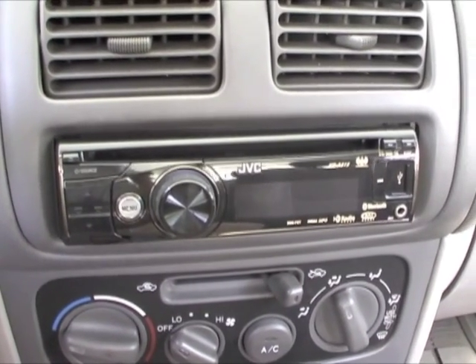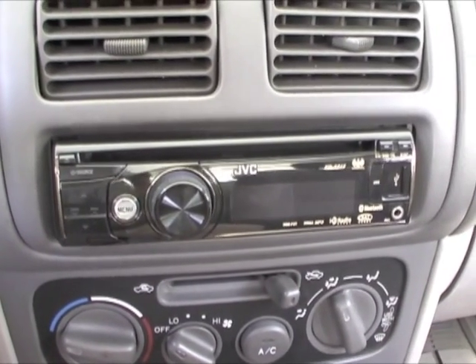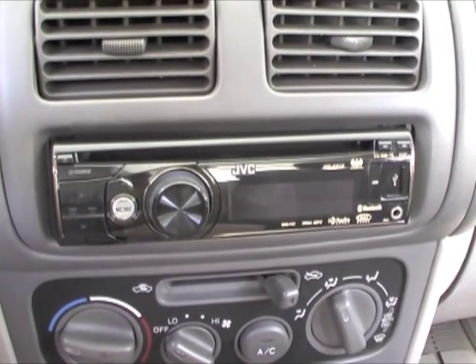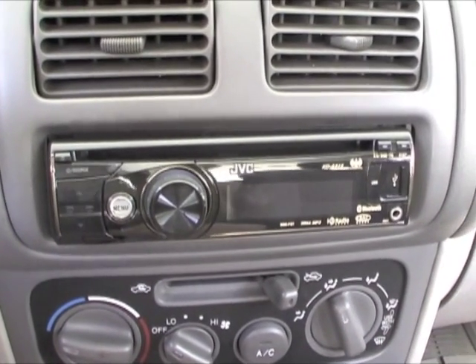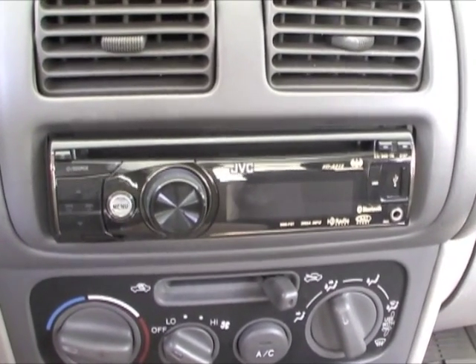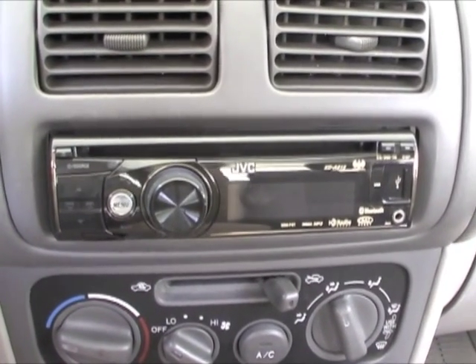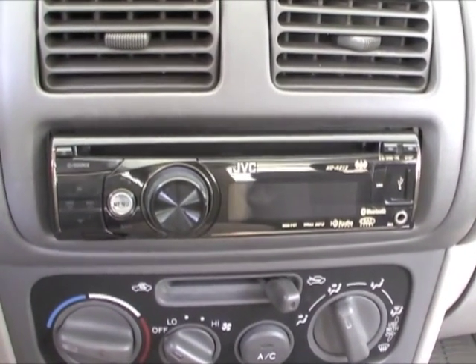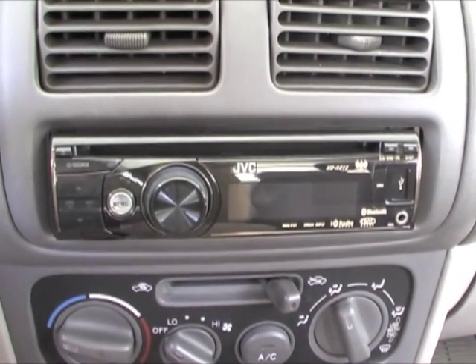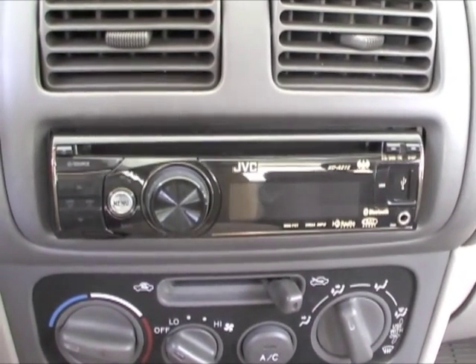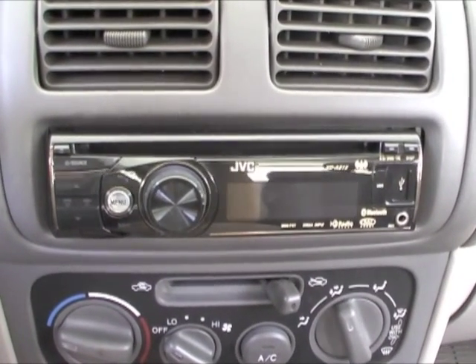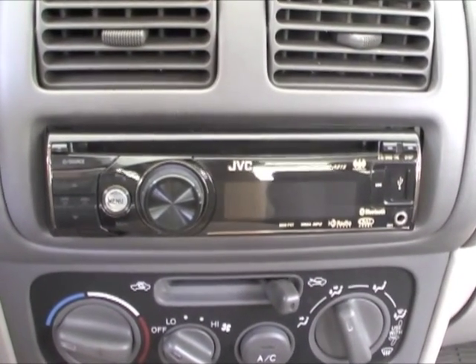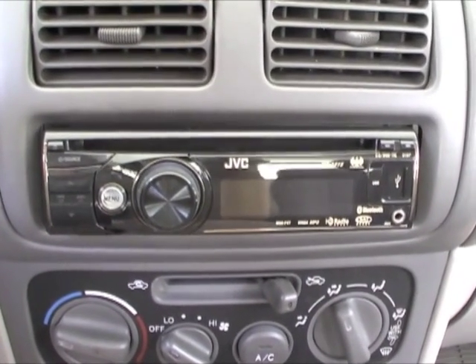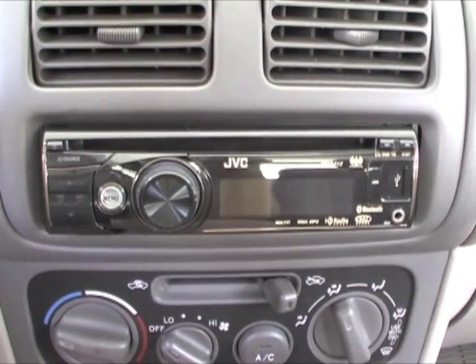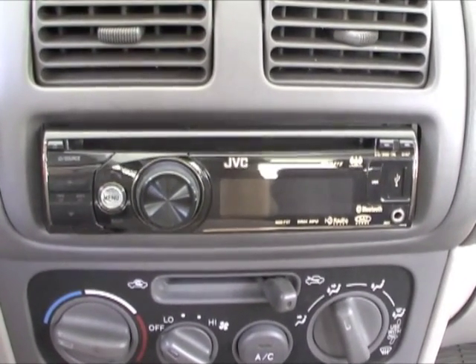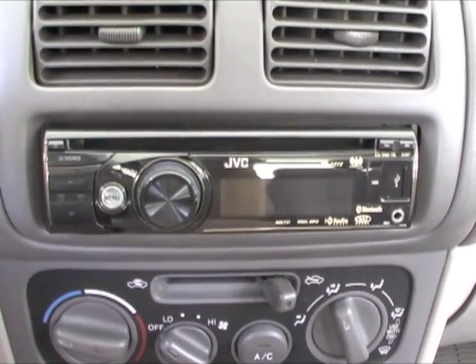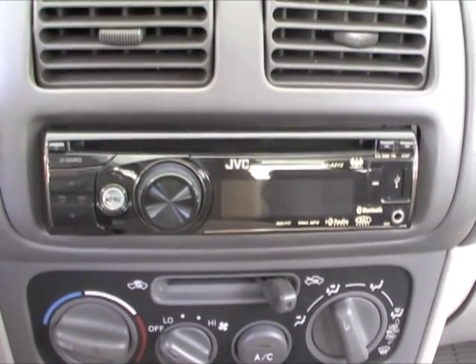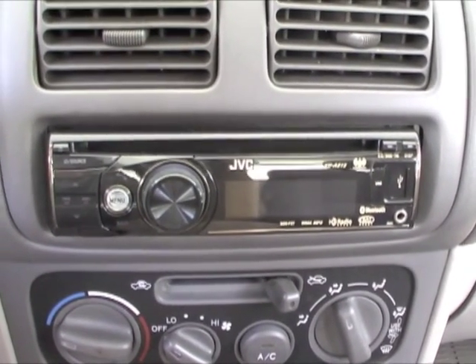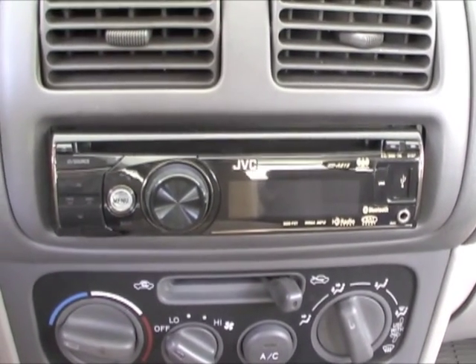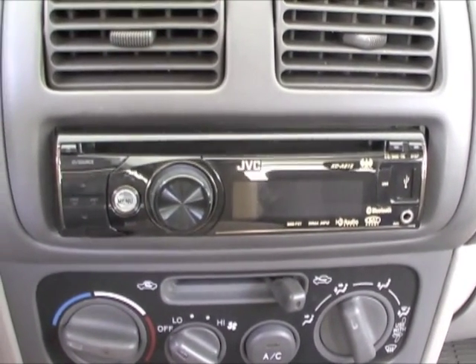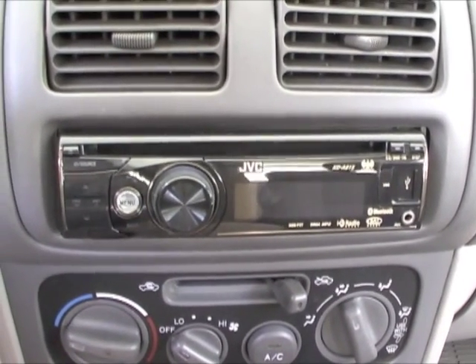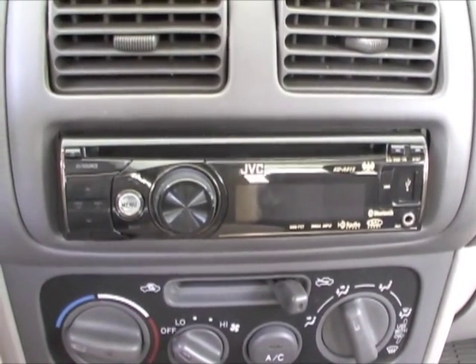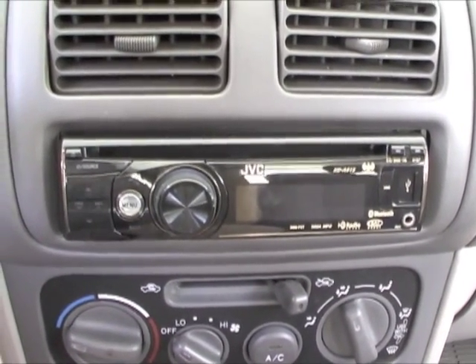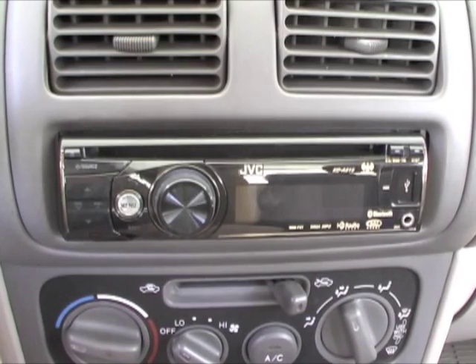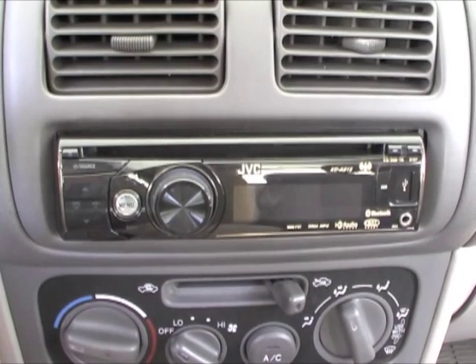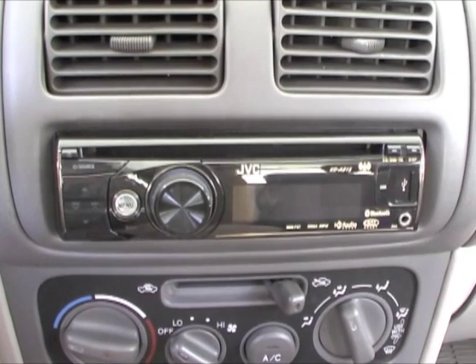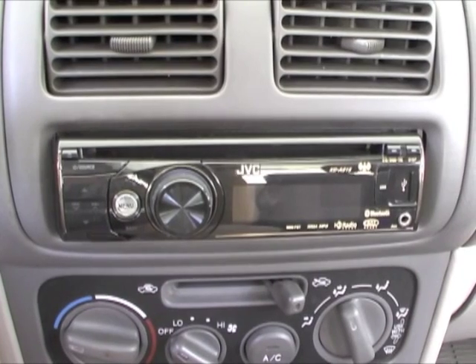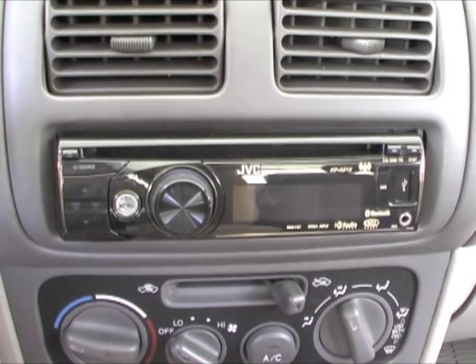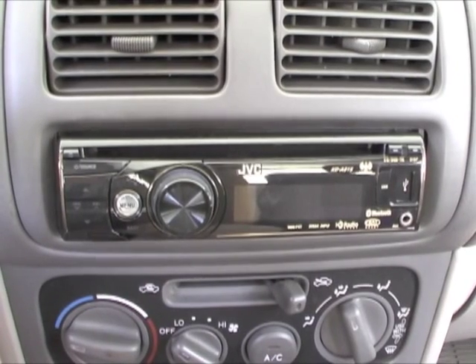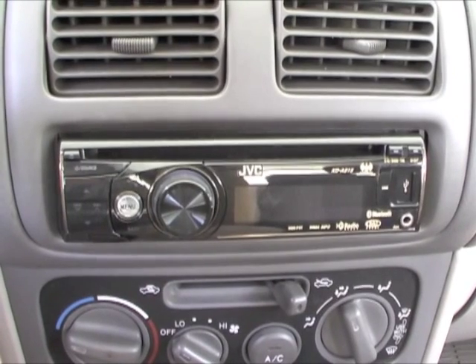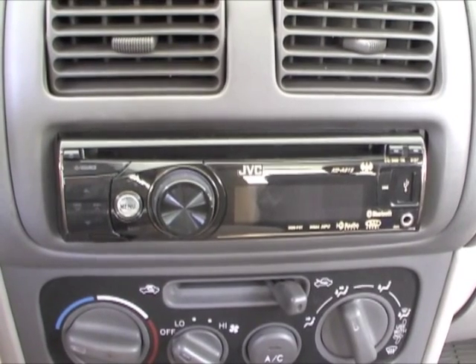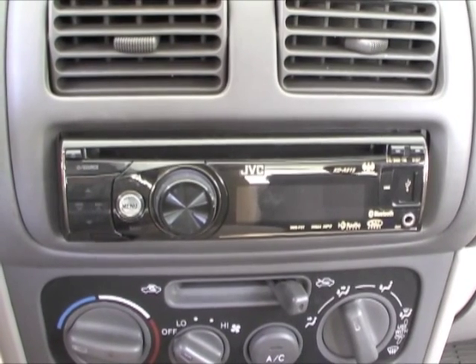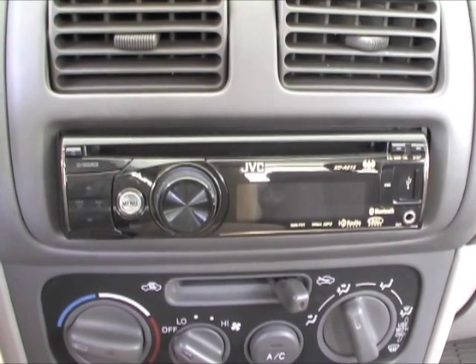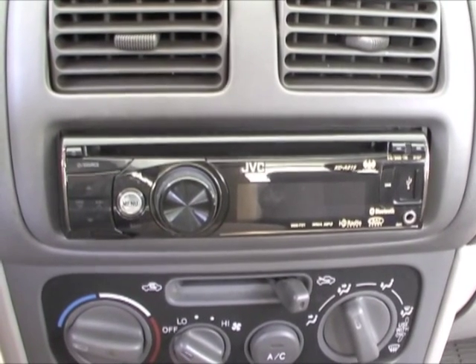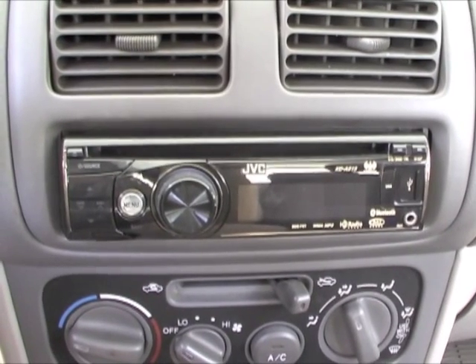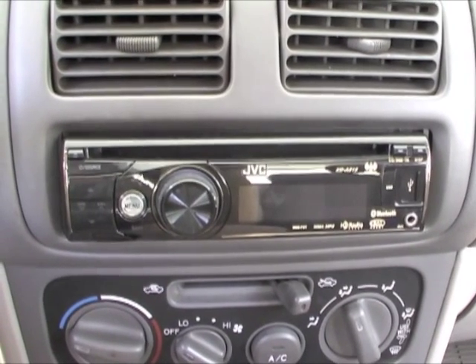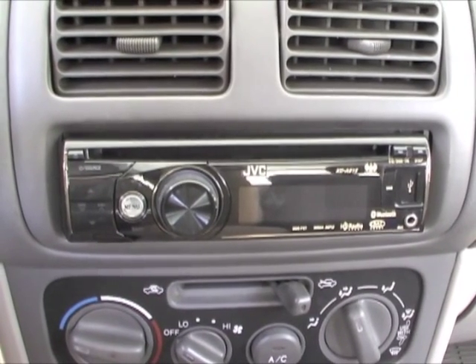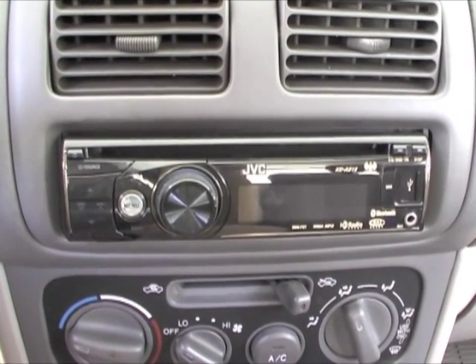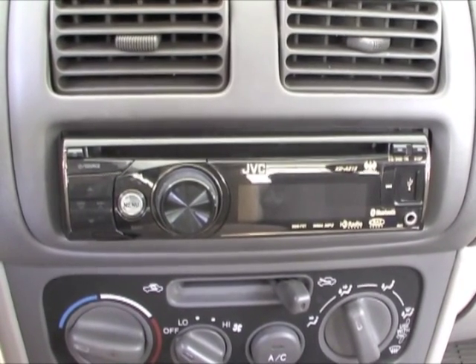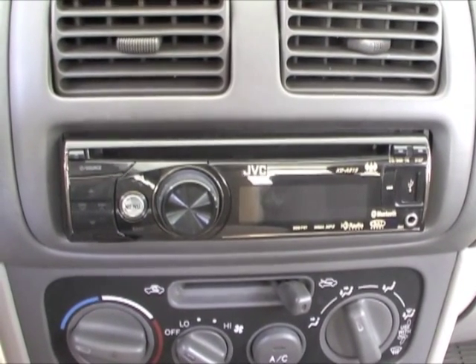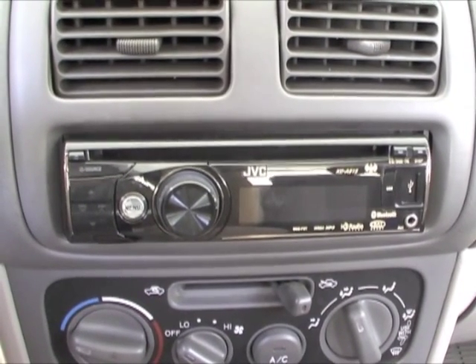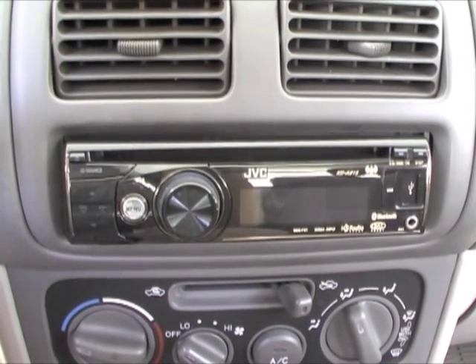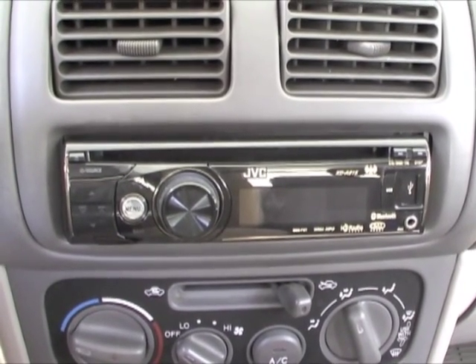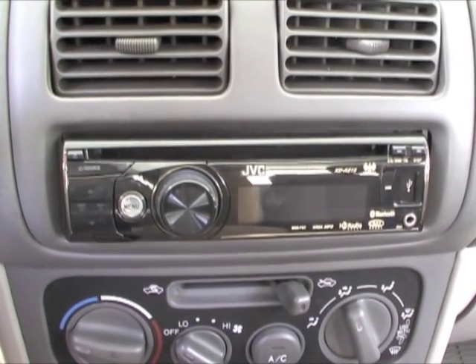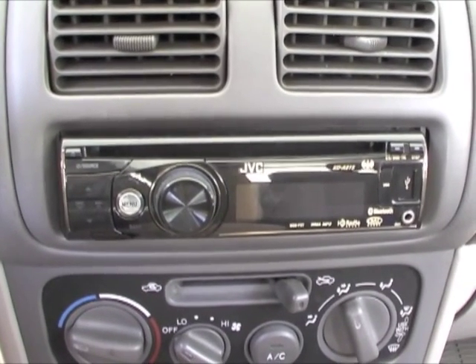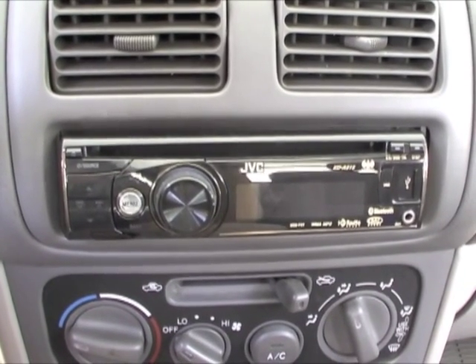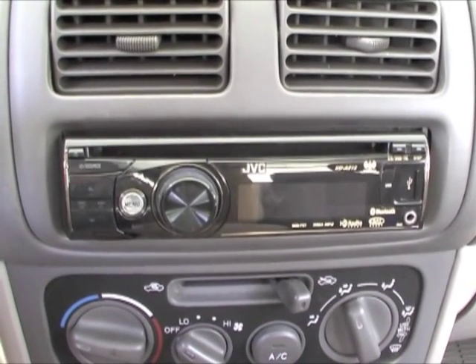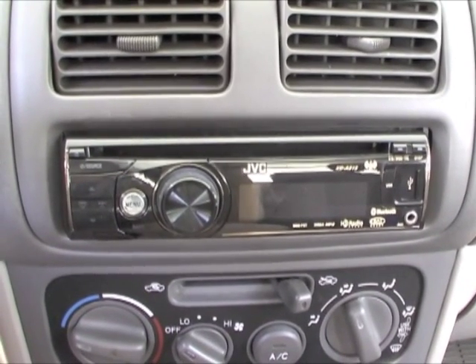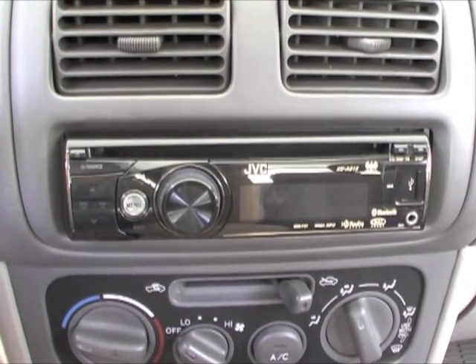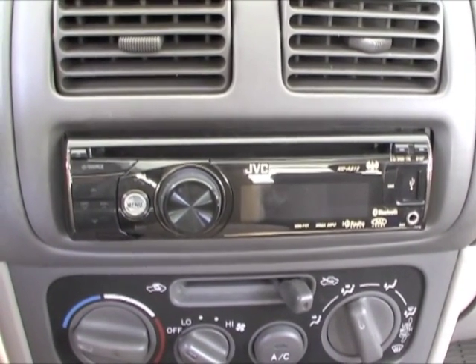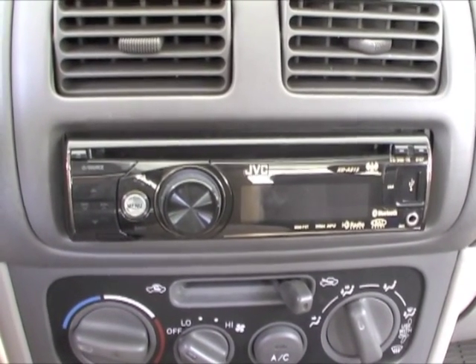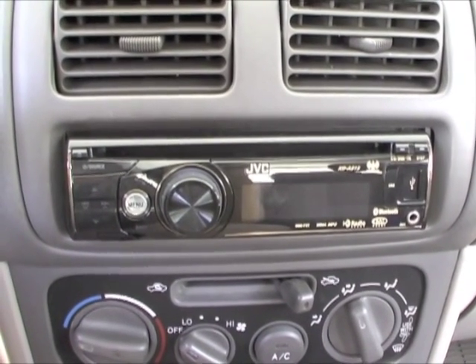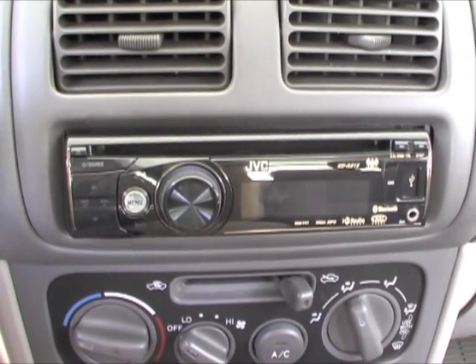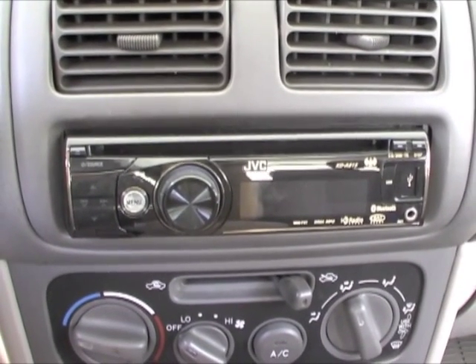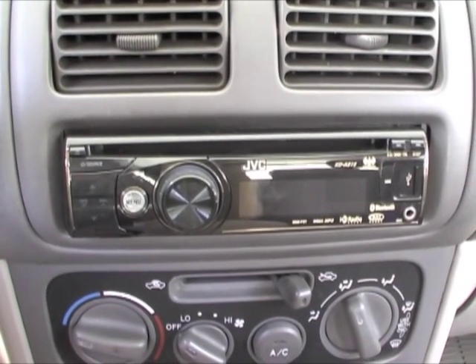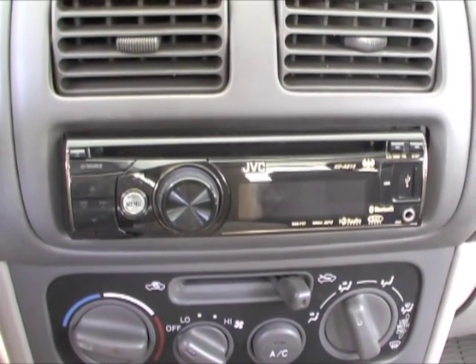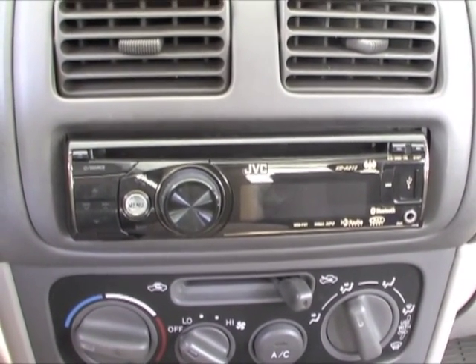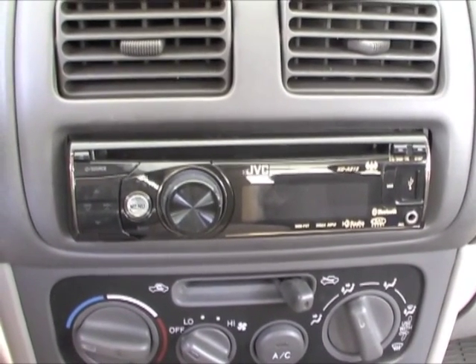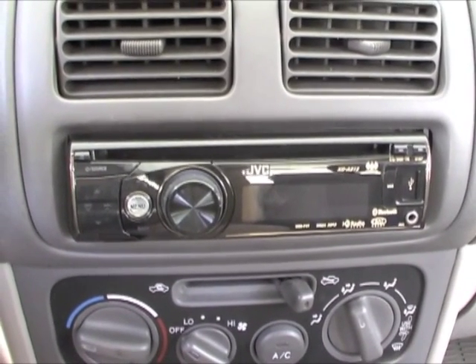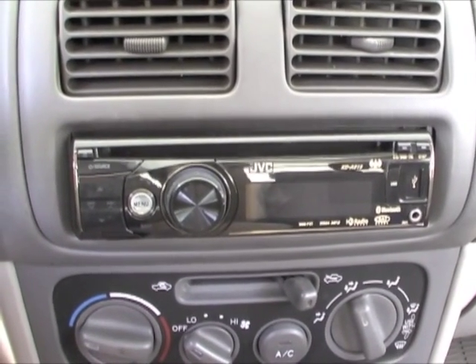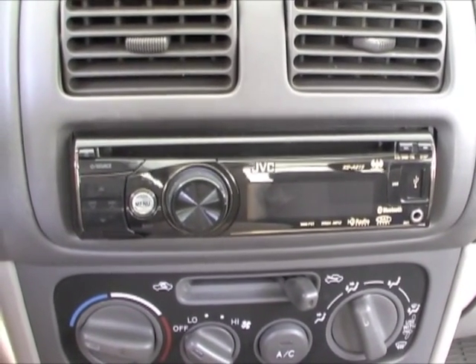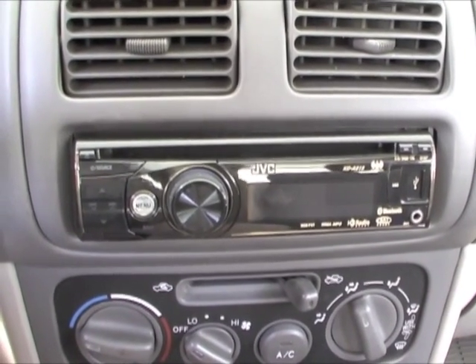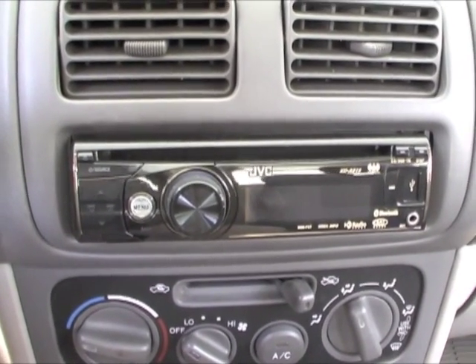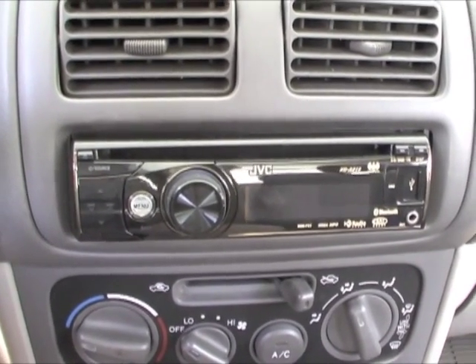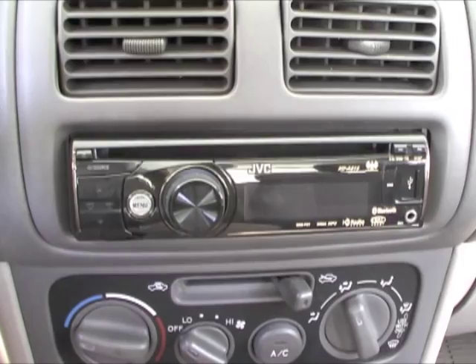This head unit supports AM and FM capabilities, as well as CD, MP3, and WMA compatibility.